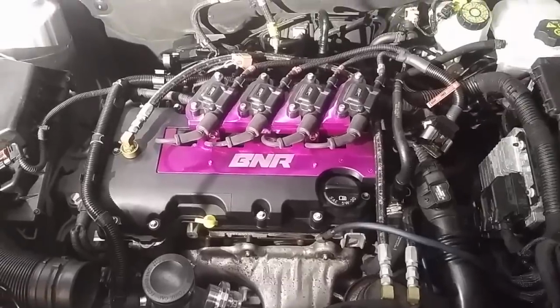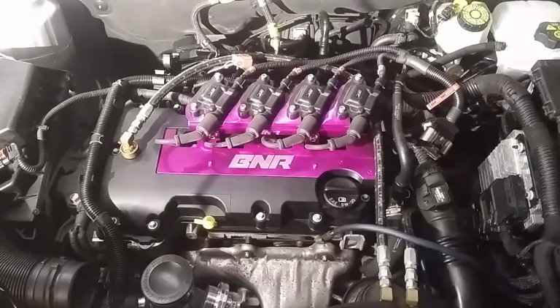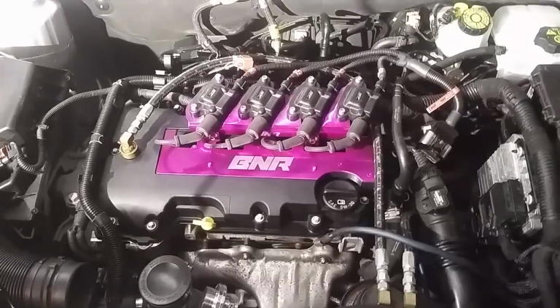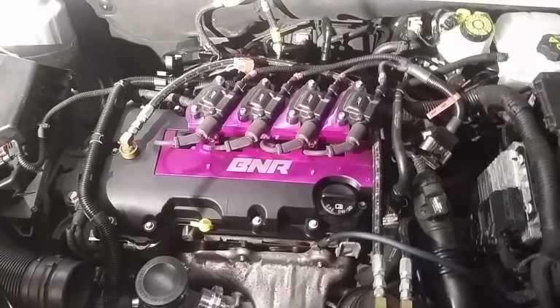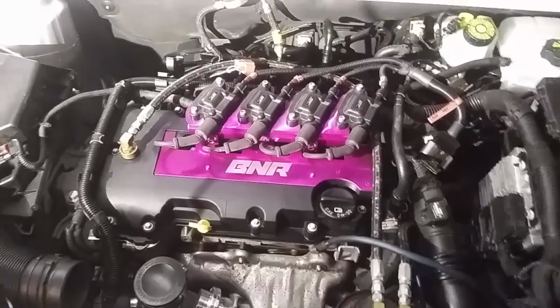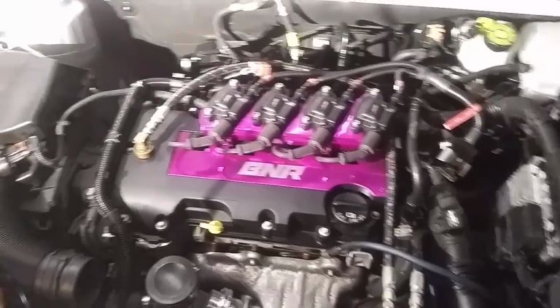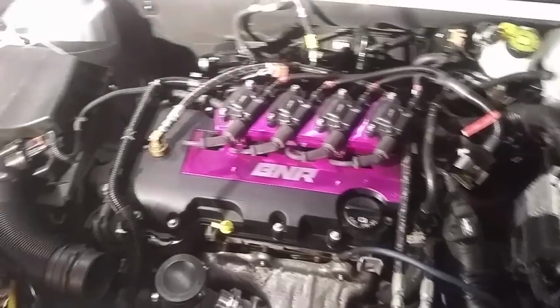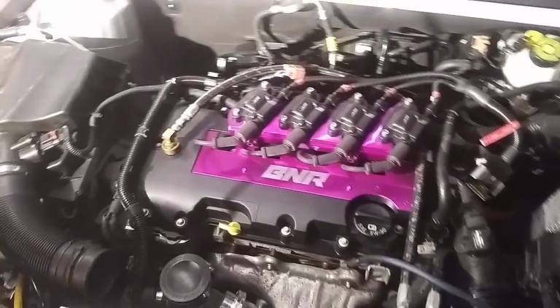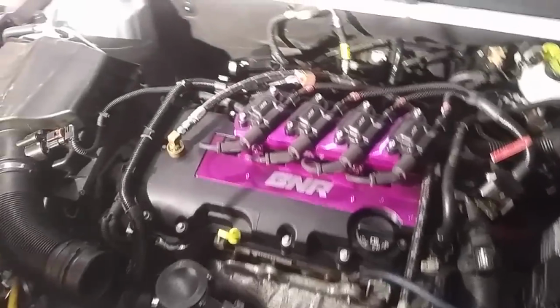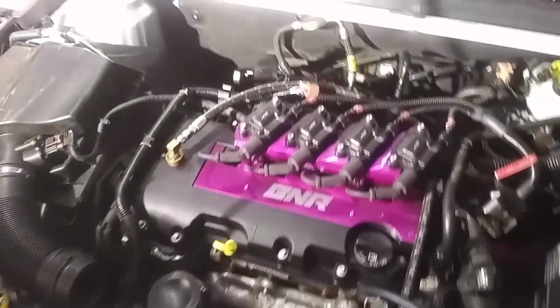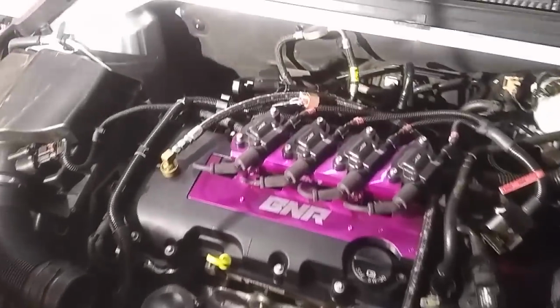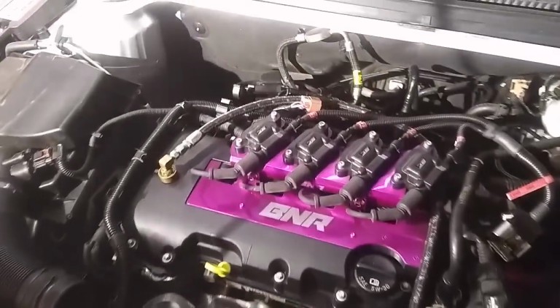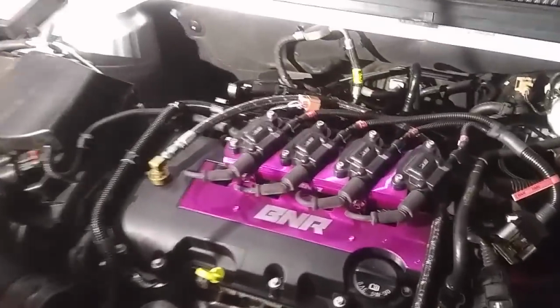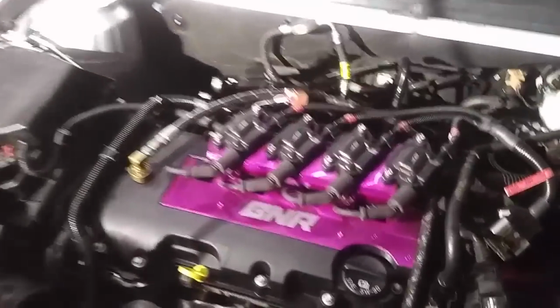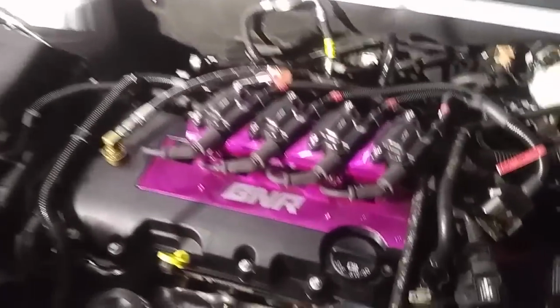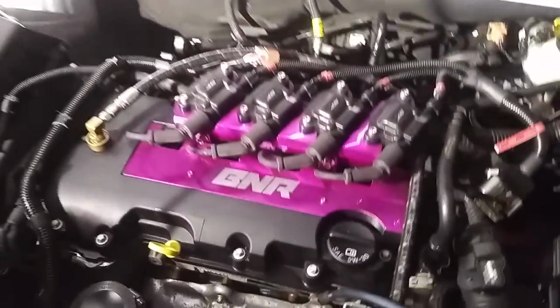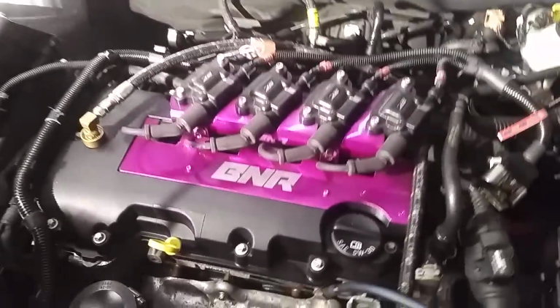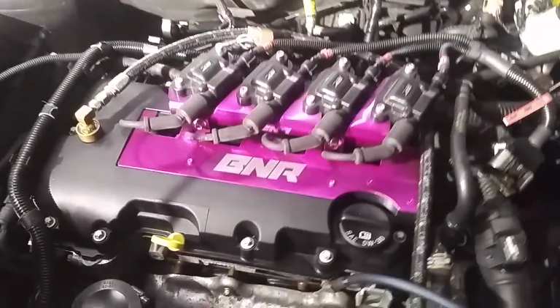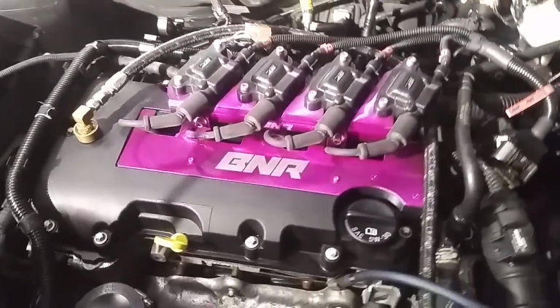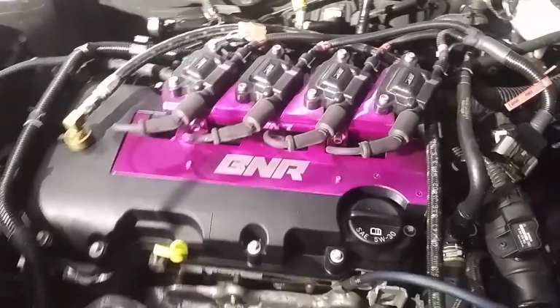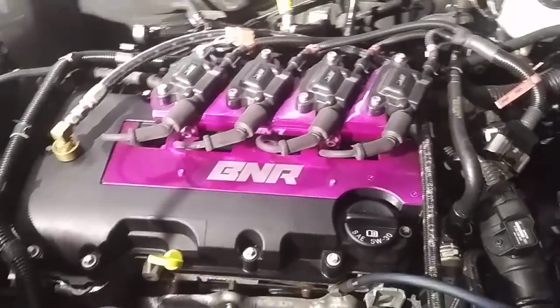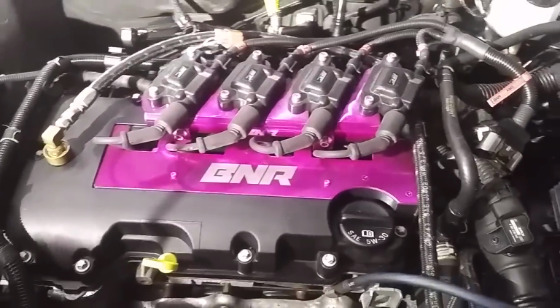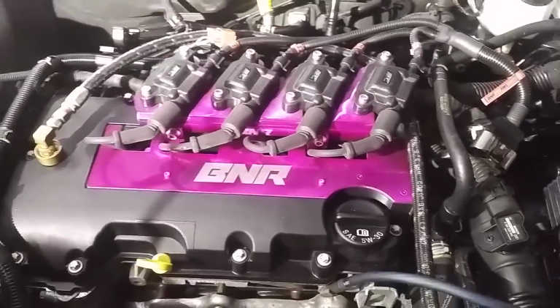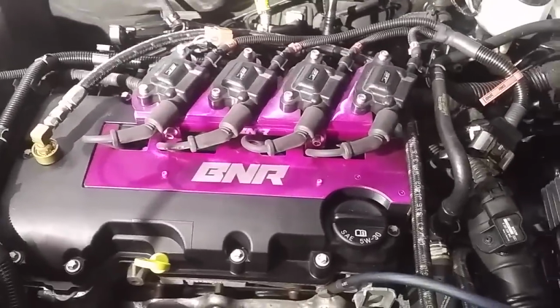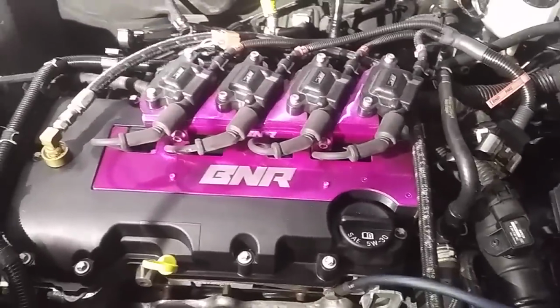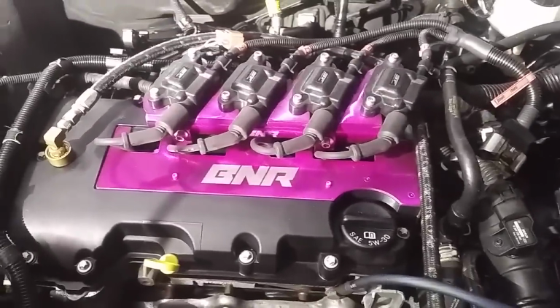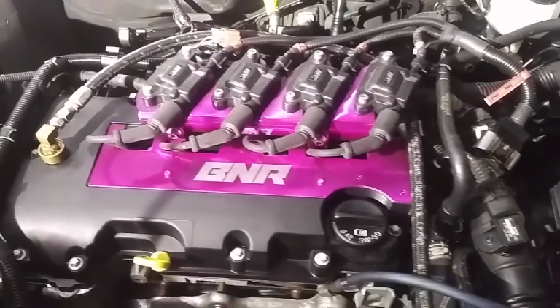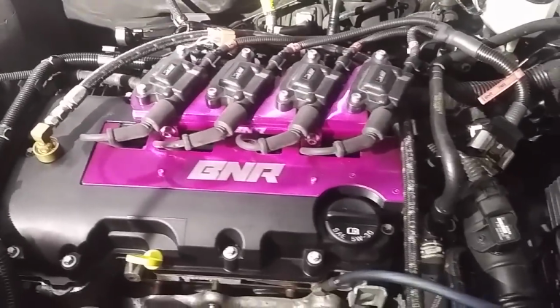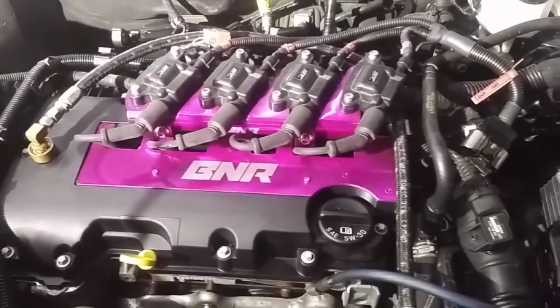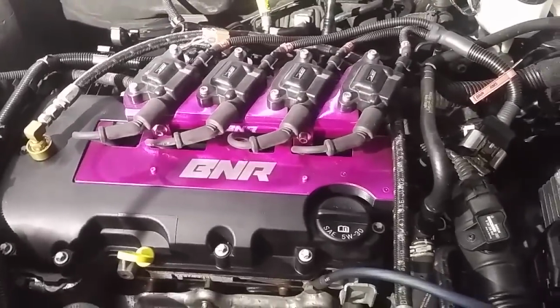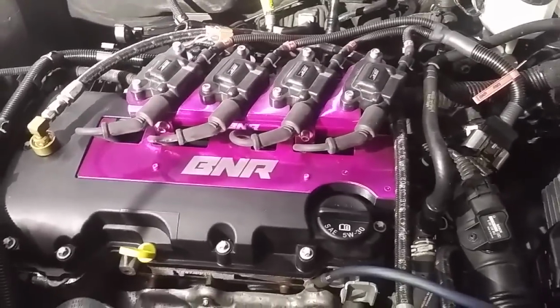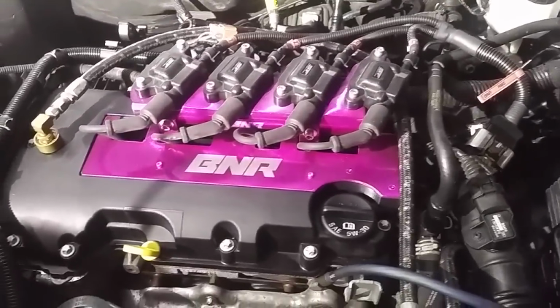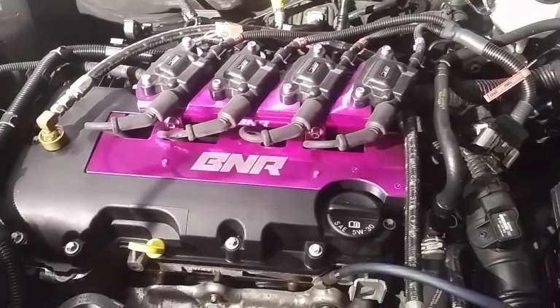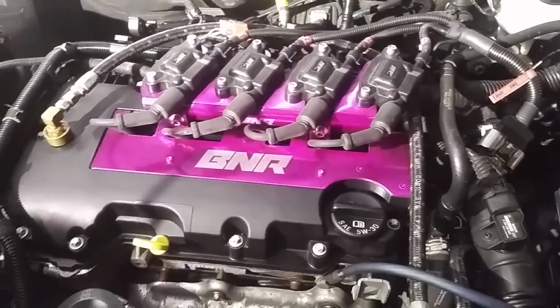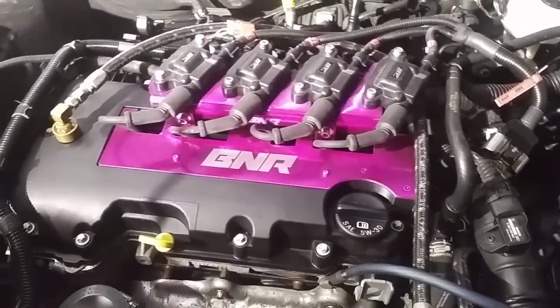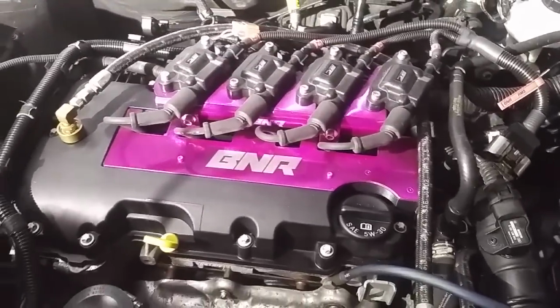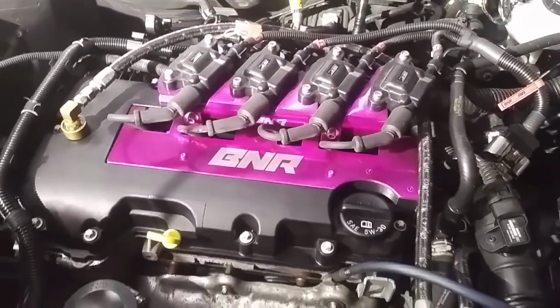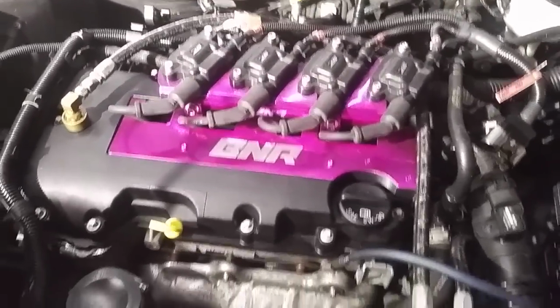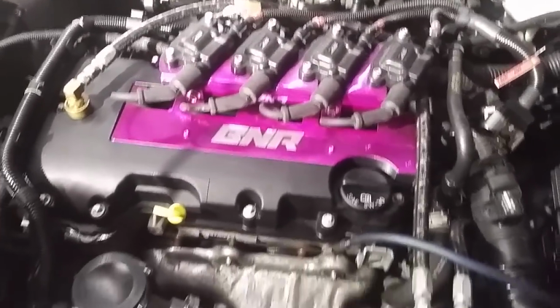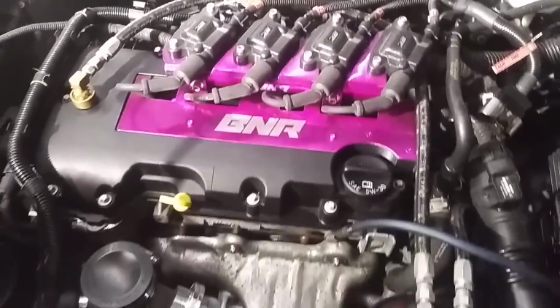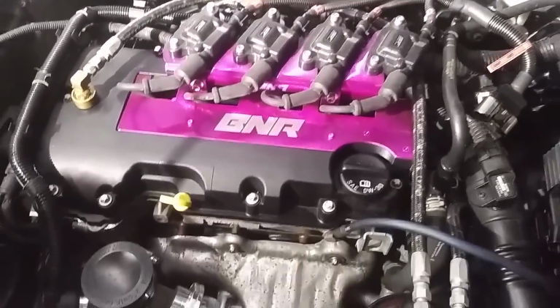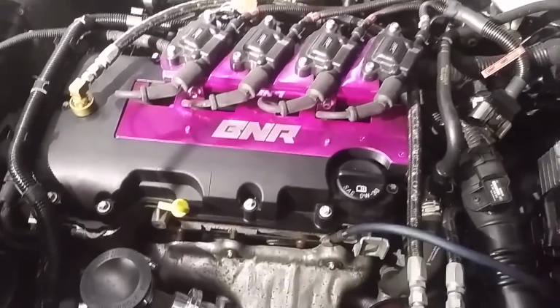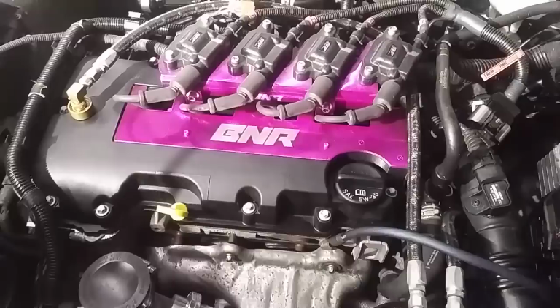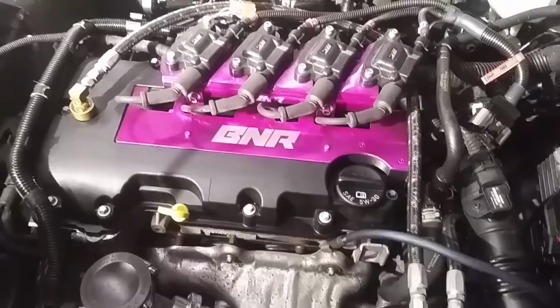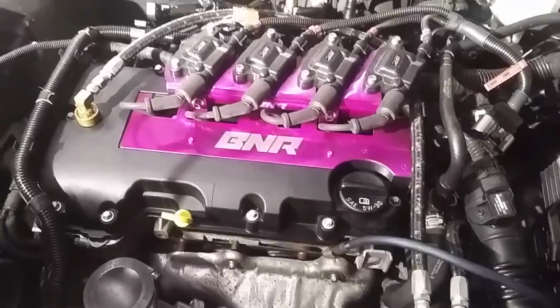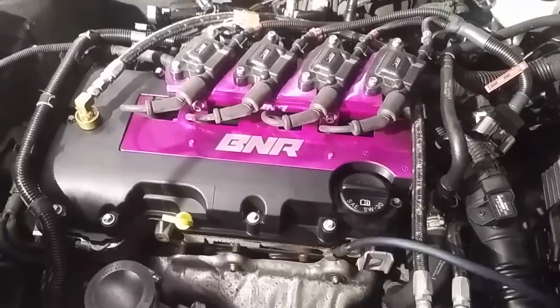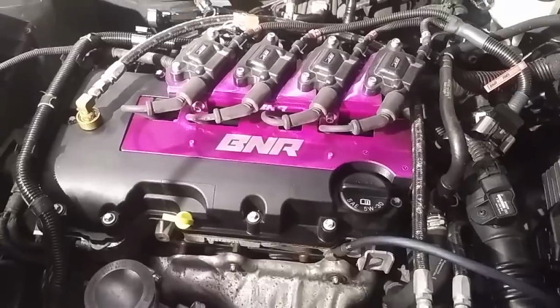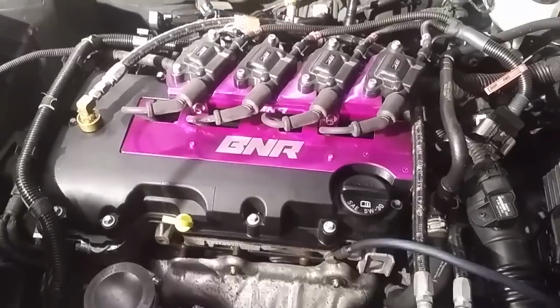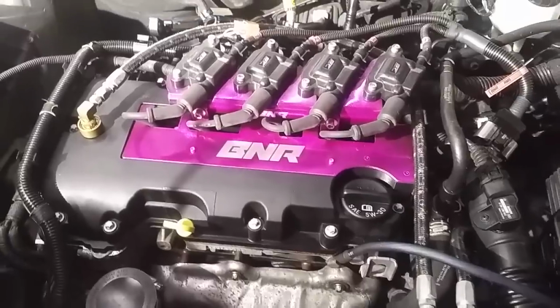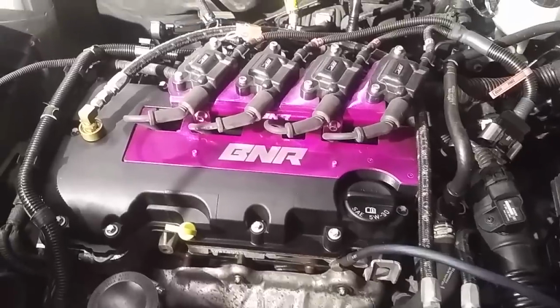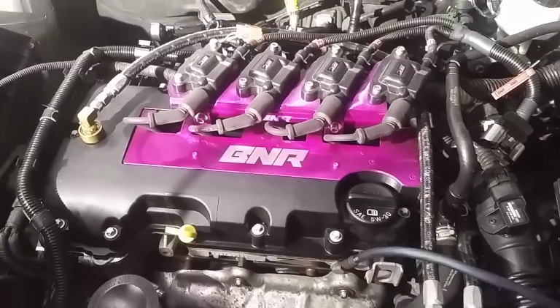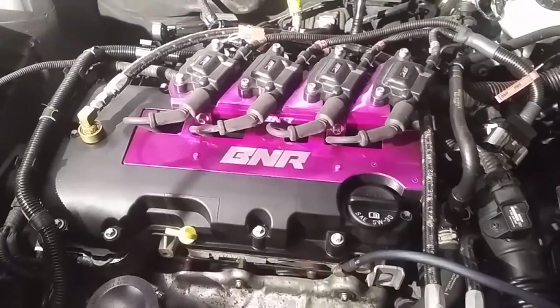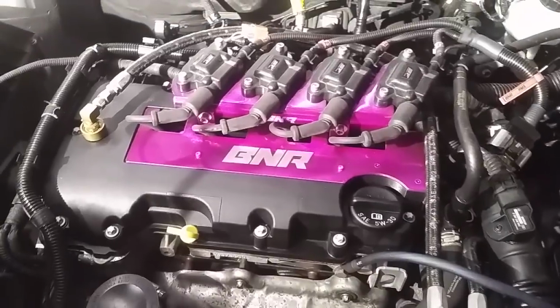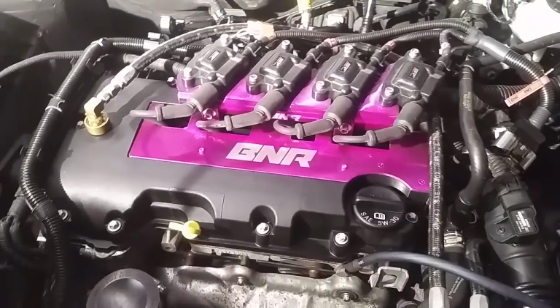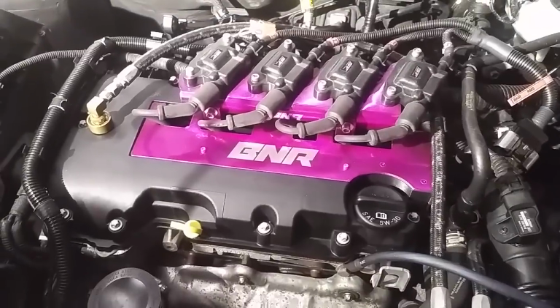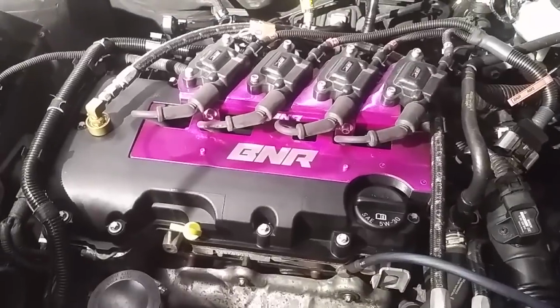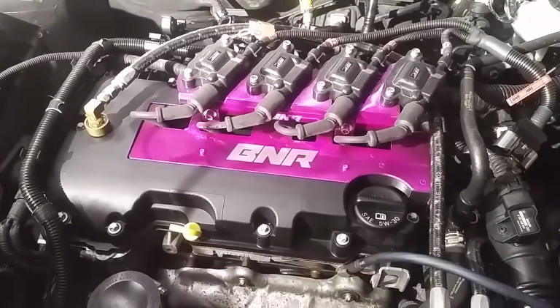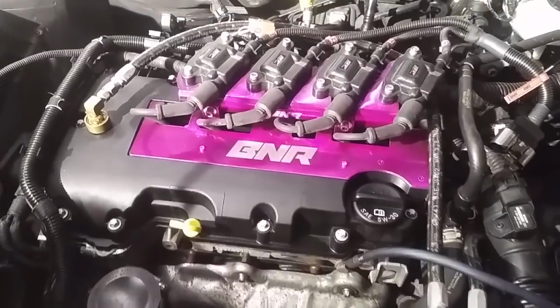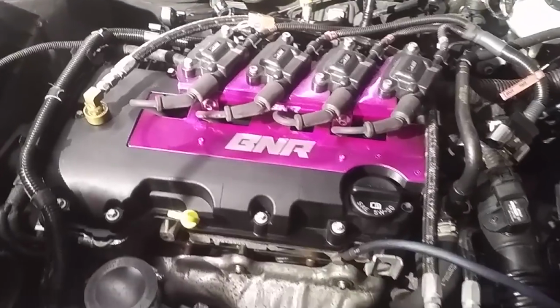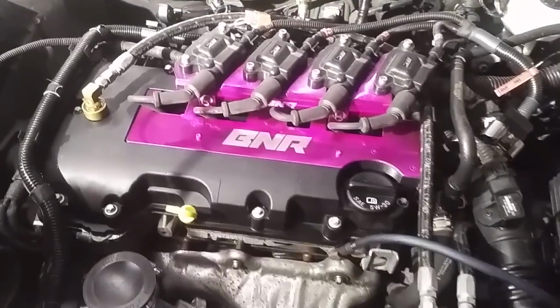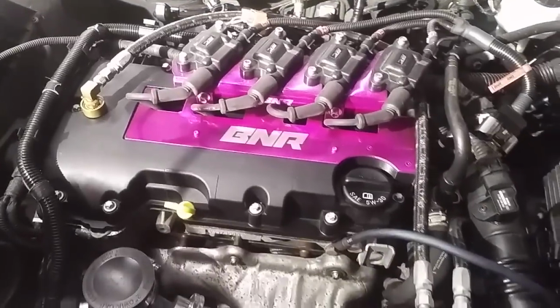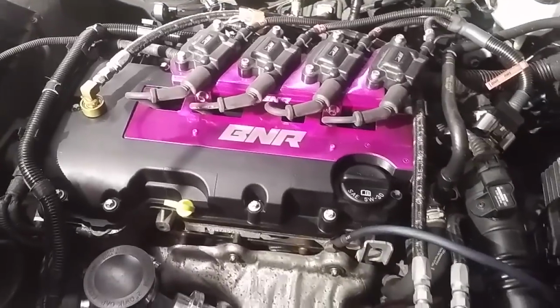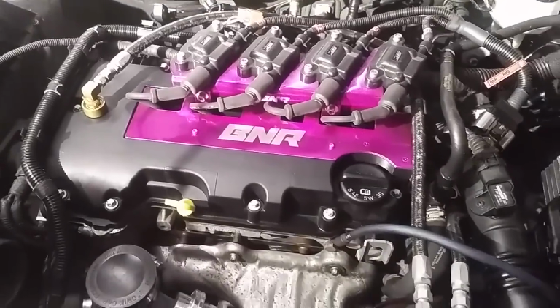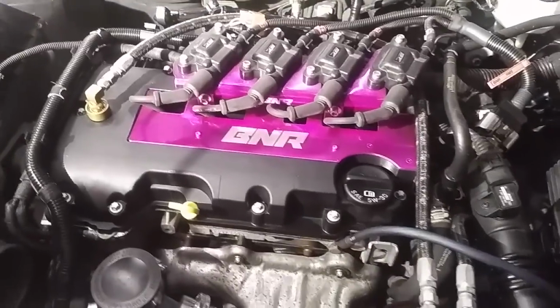Hey guys, it's Andre here. Today I want to show you how to test for boost leaks on the 1.4 liter turbo found on the Chevy Cruze and Chevy Sonic.